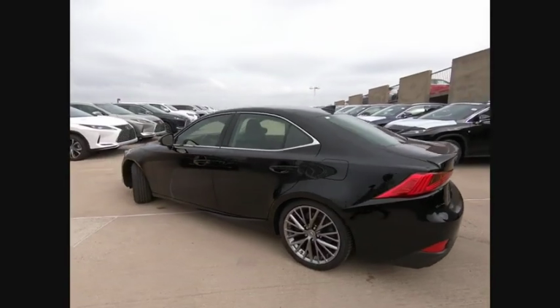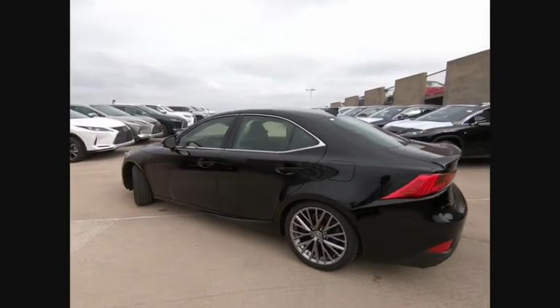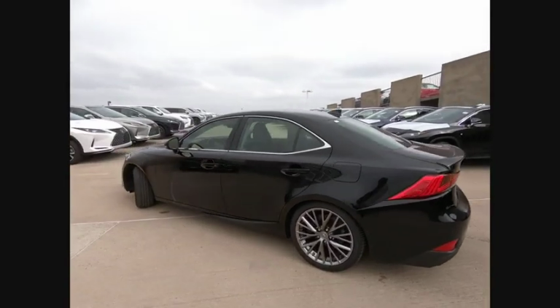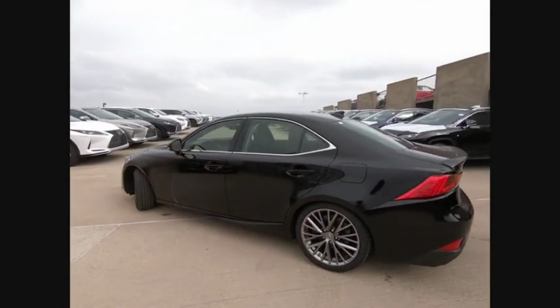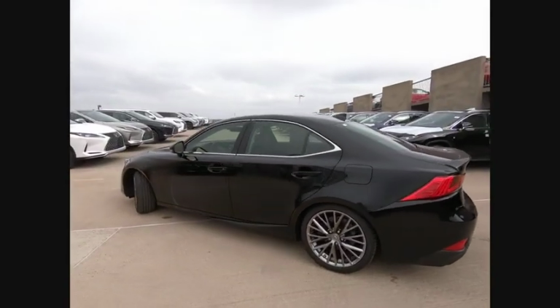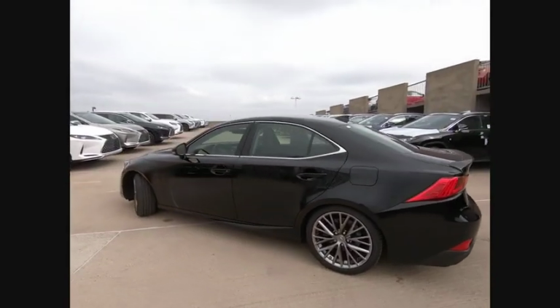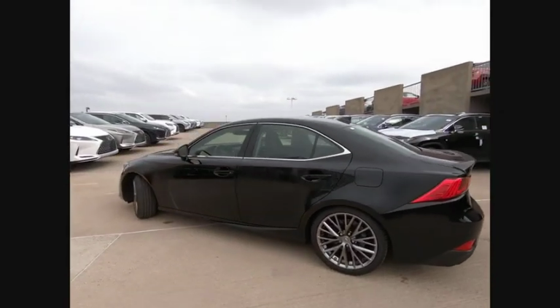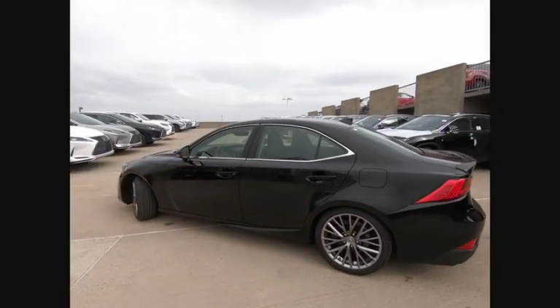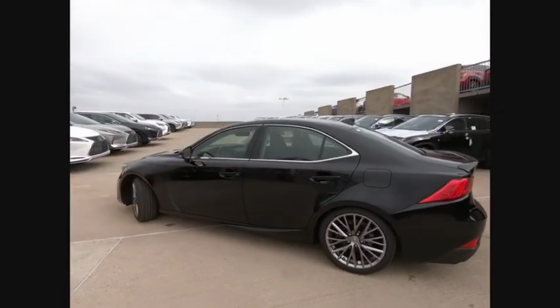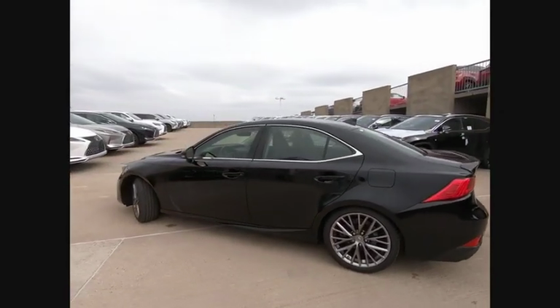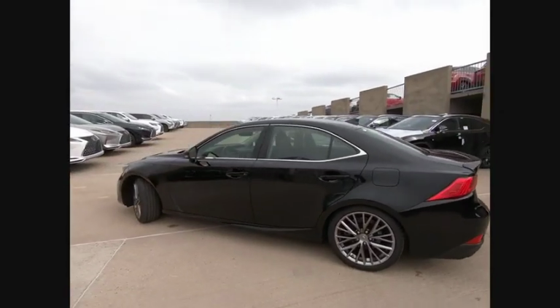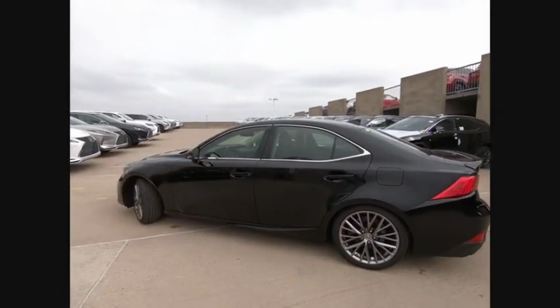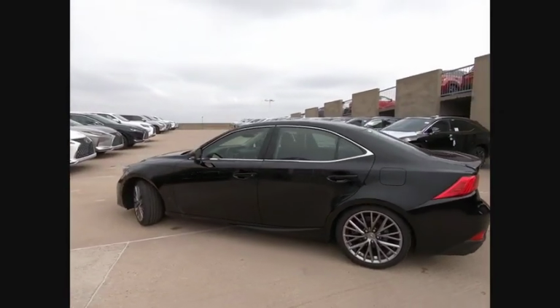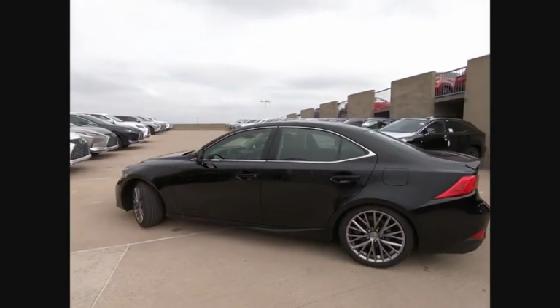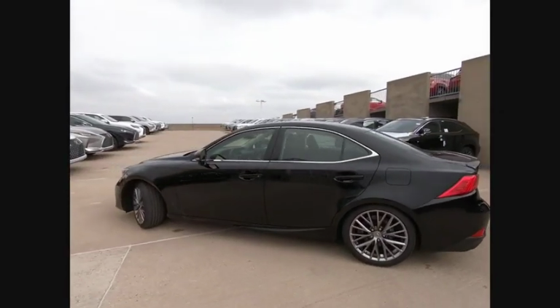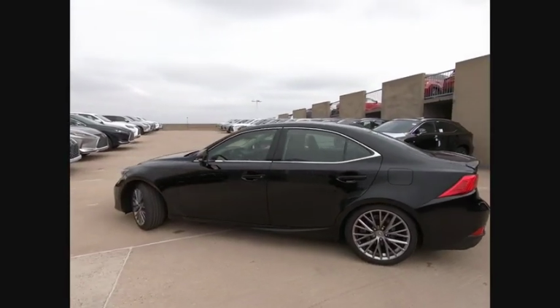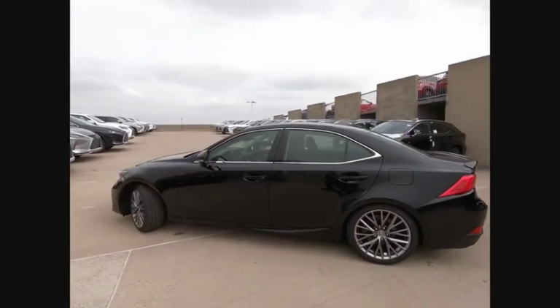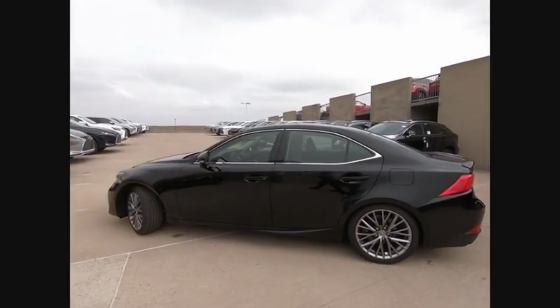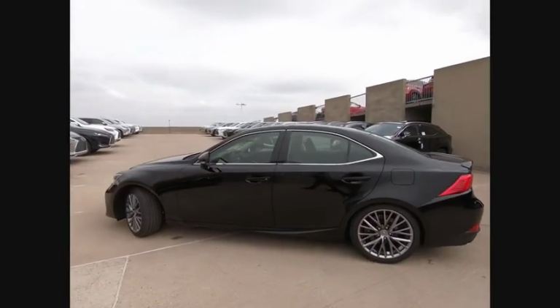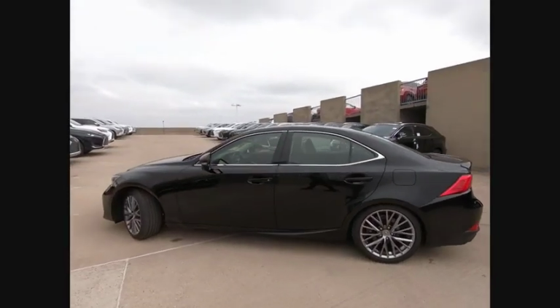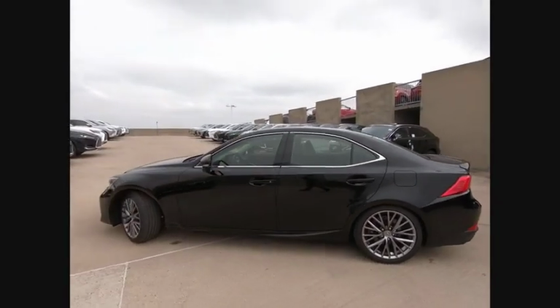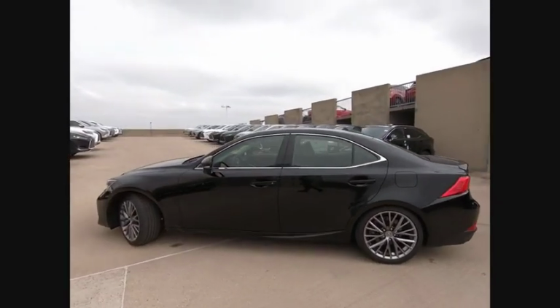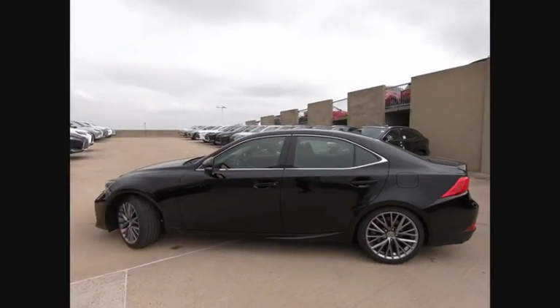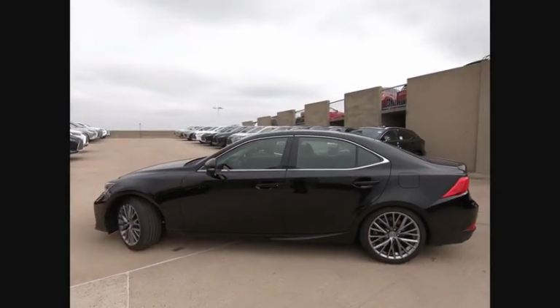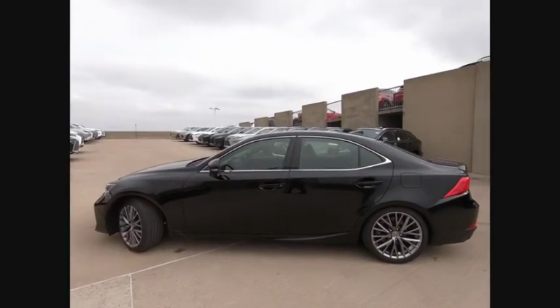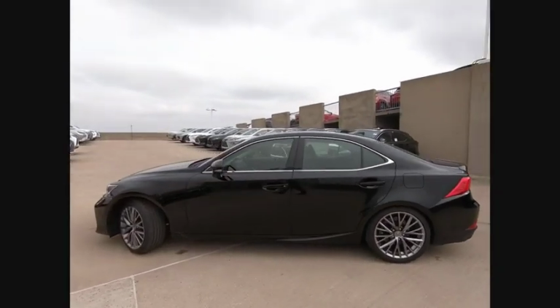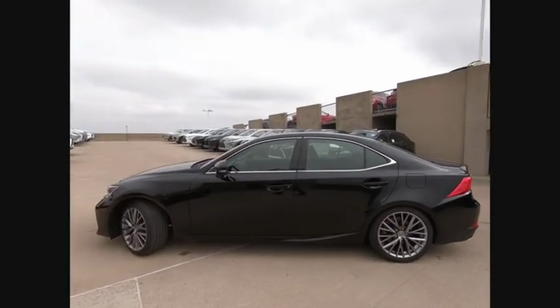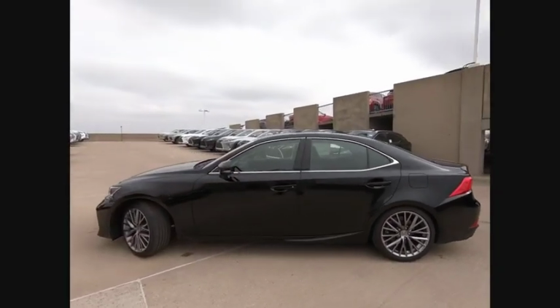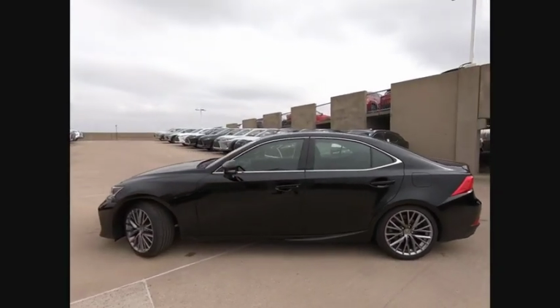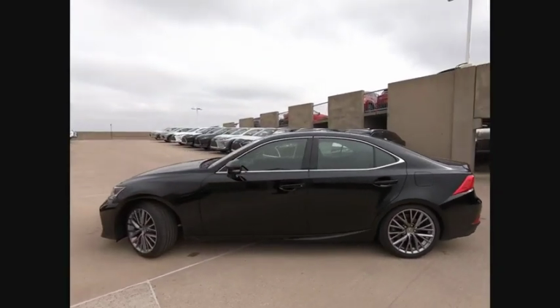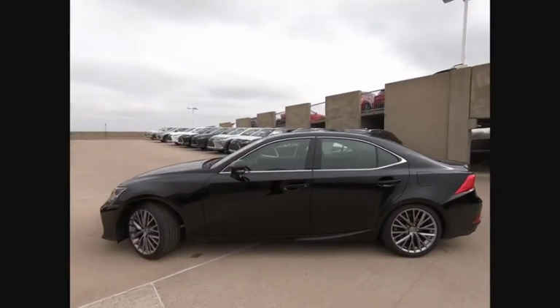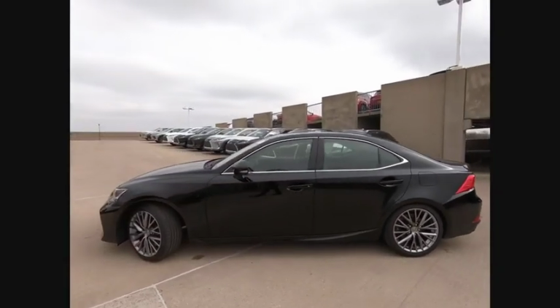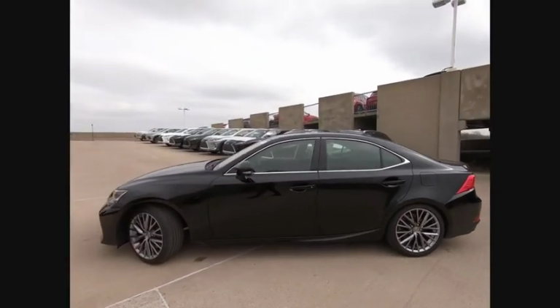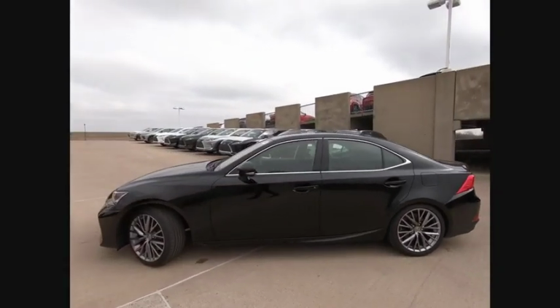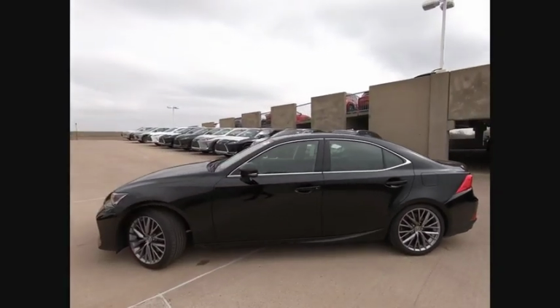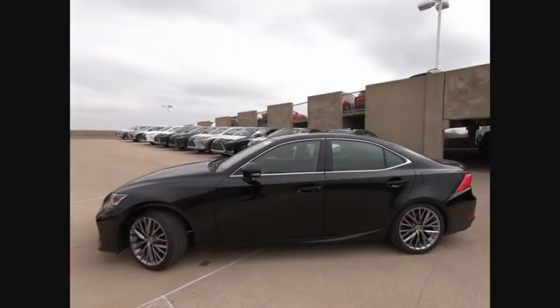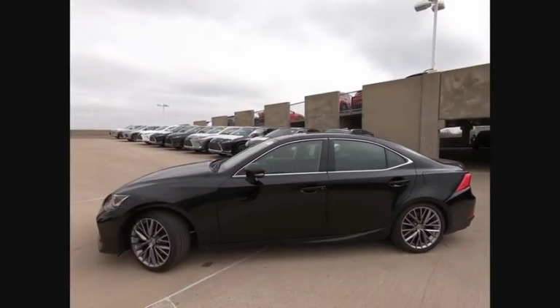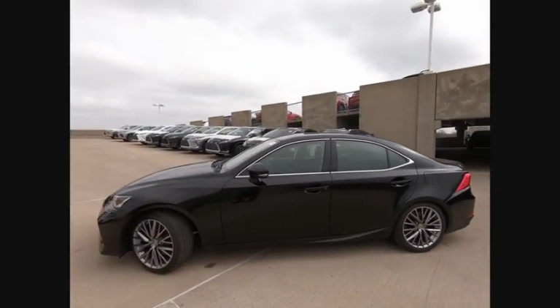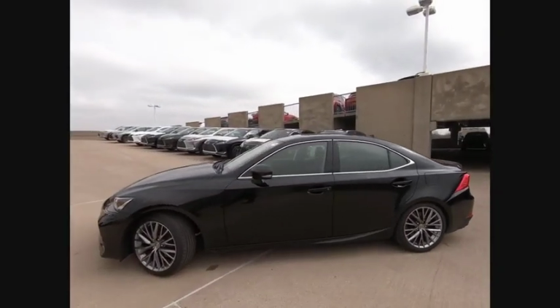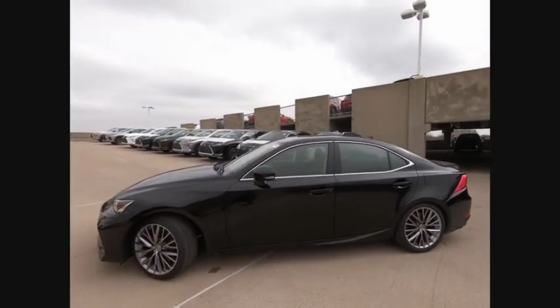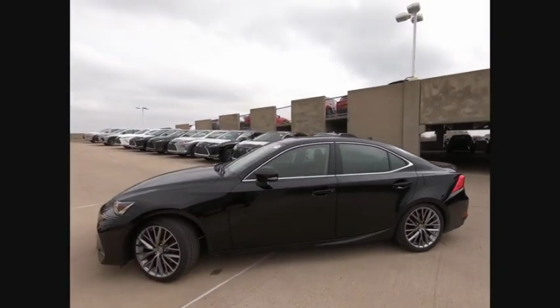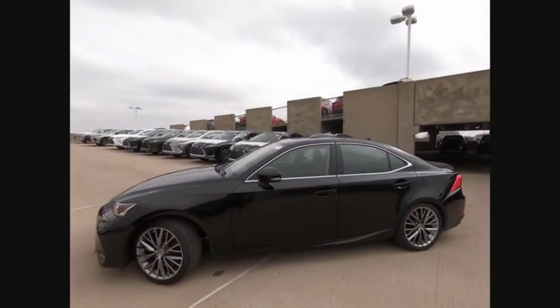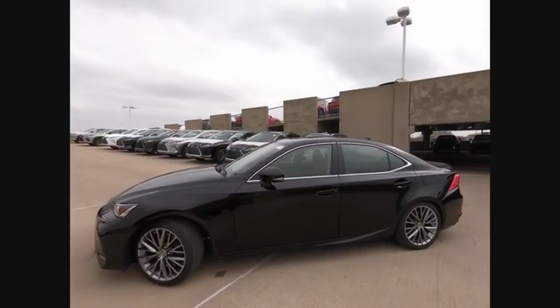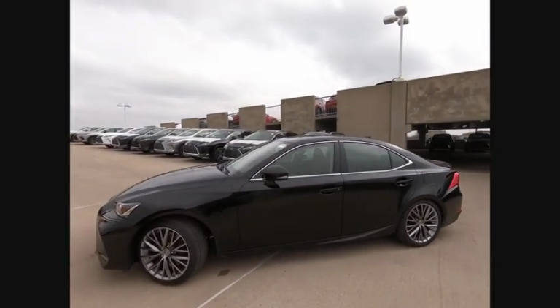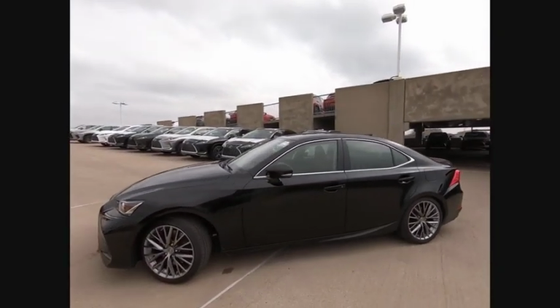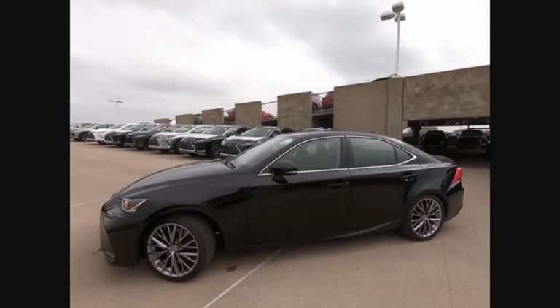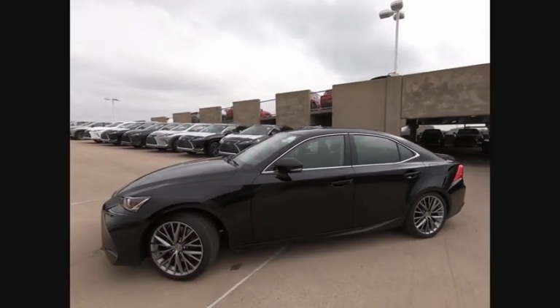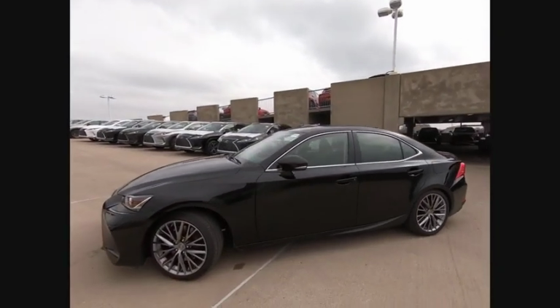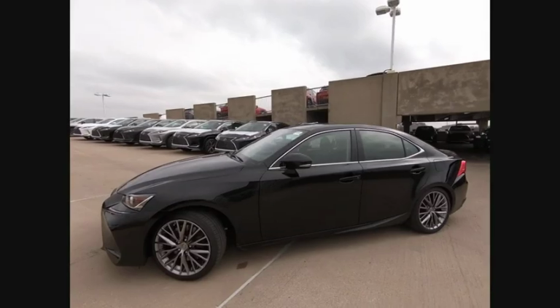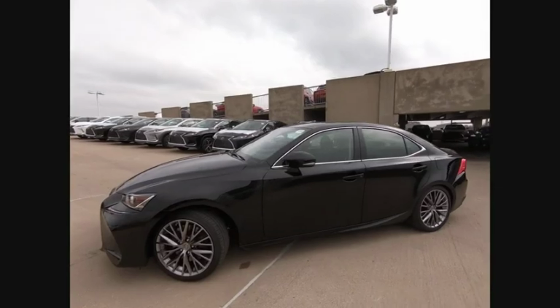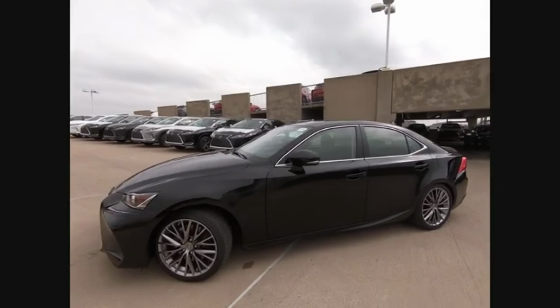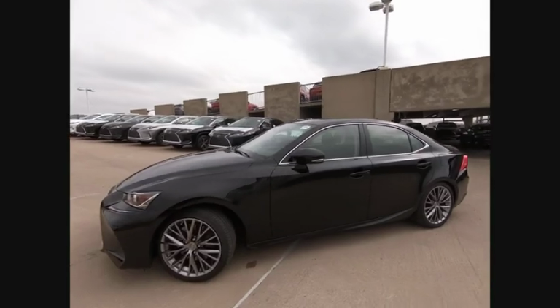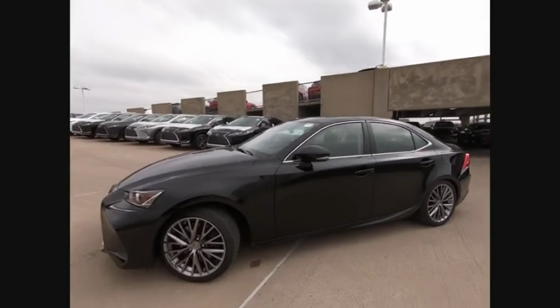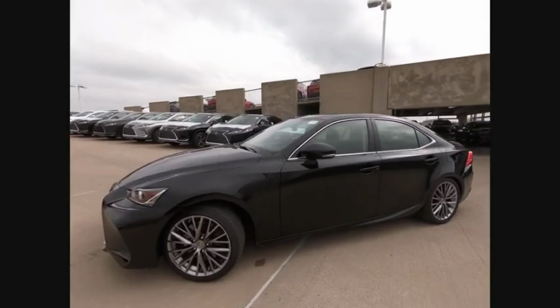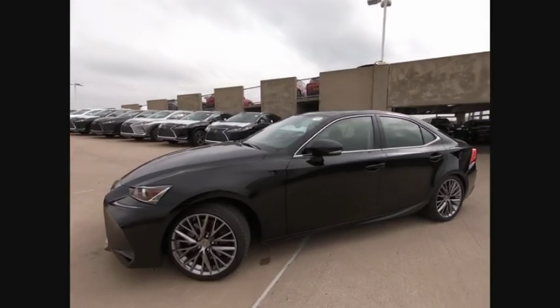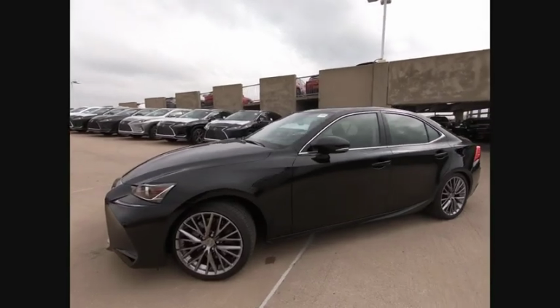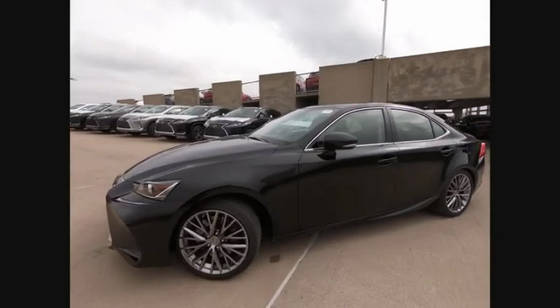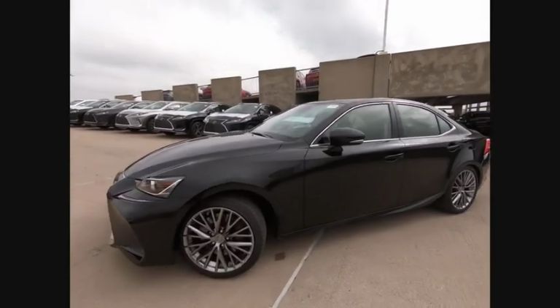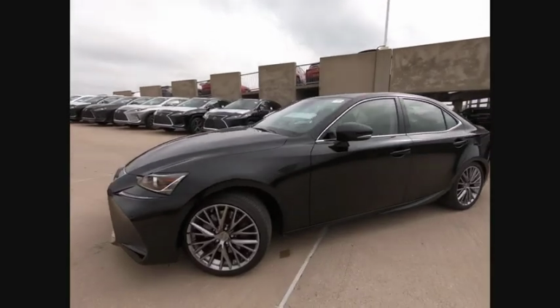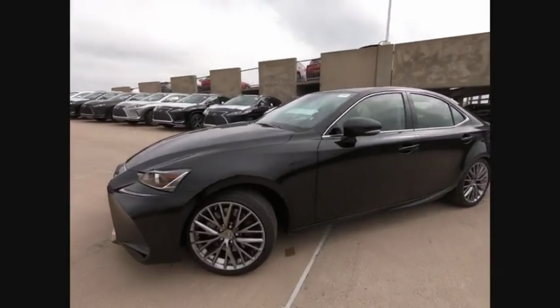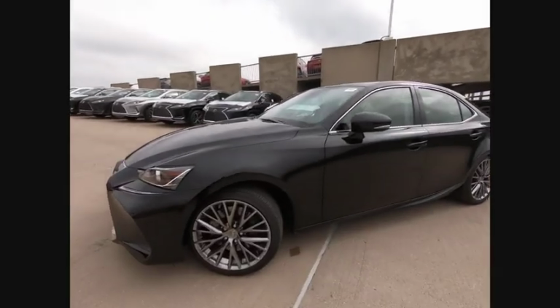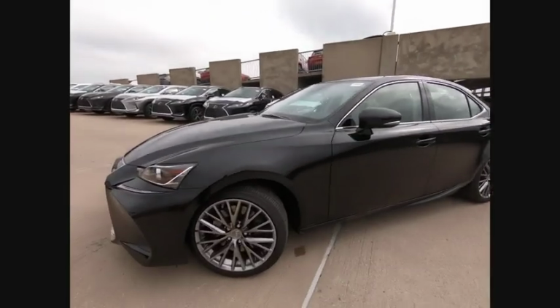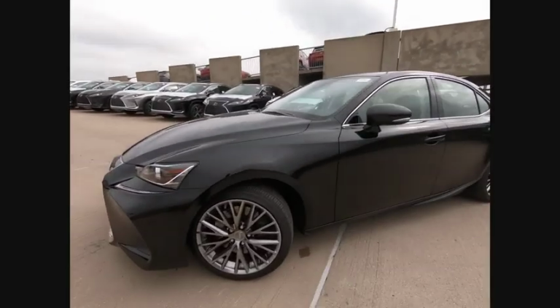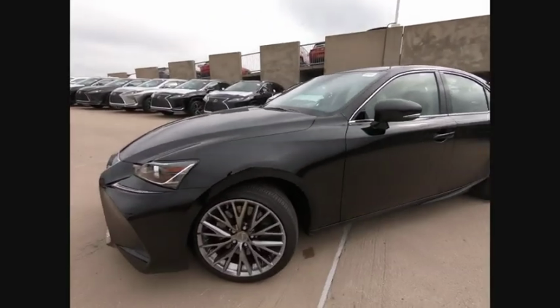Front suspension type: strut. Power brakes, braking assist, autonomous braking, rear view camera.